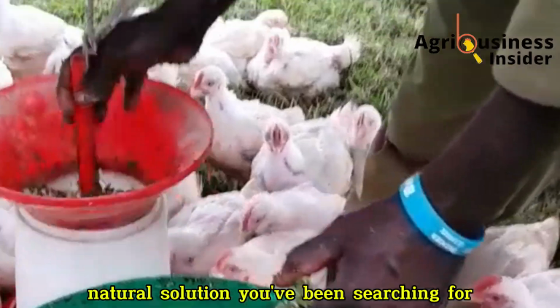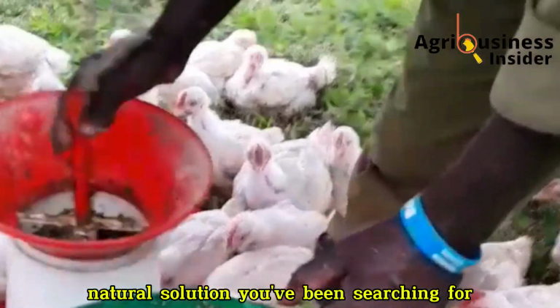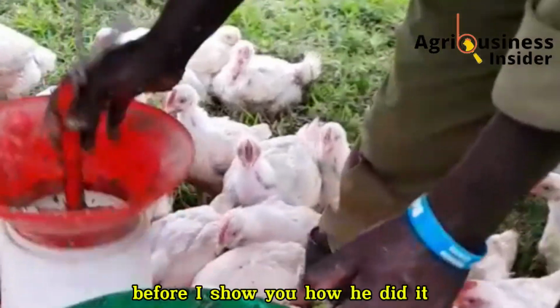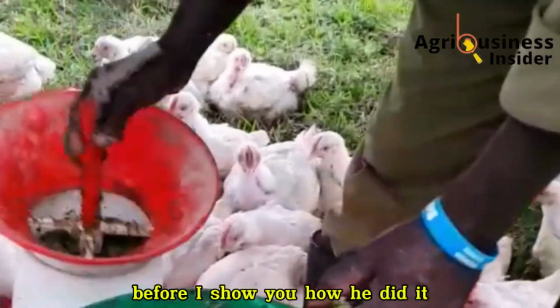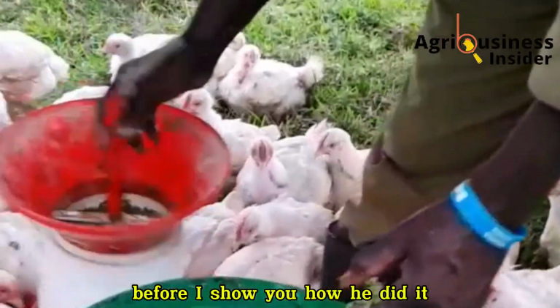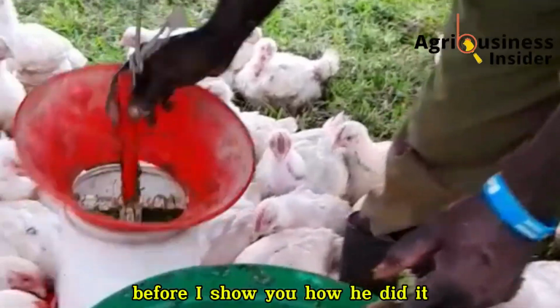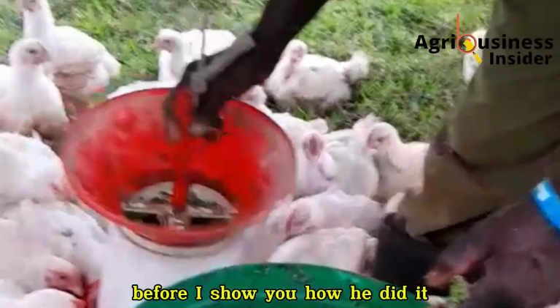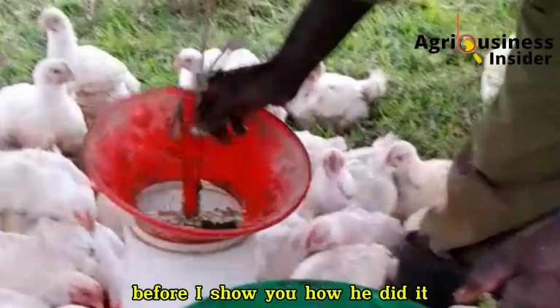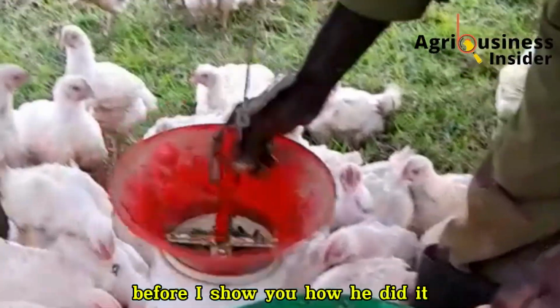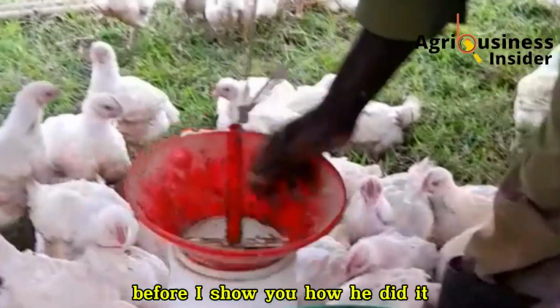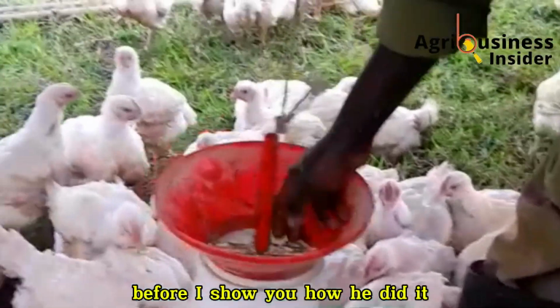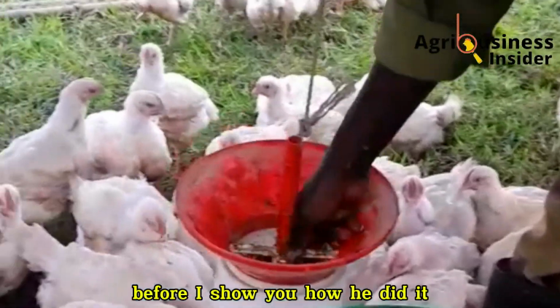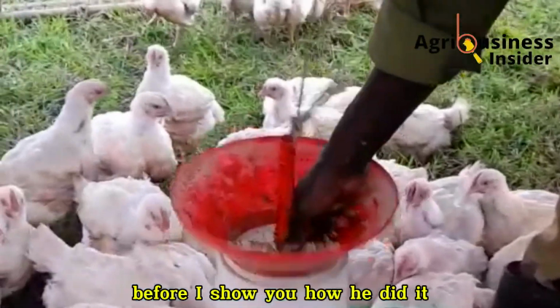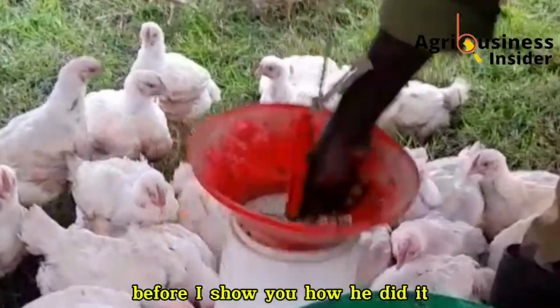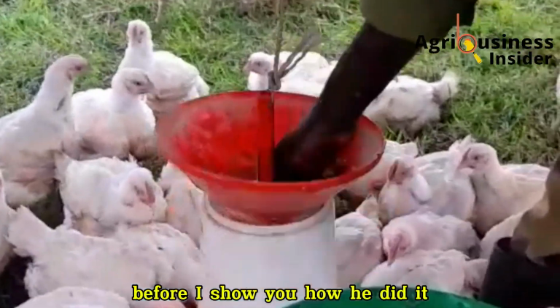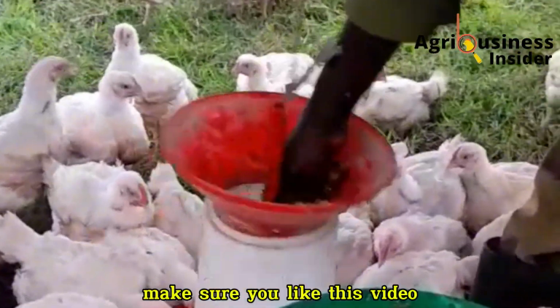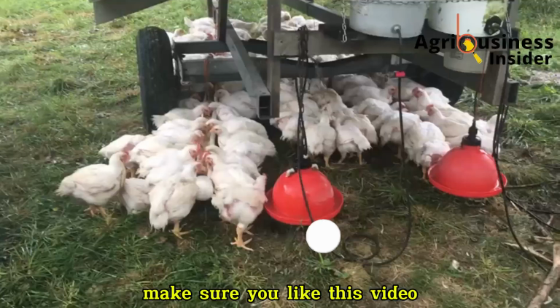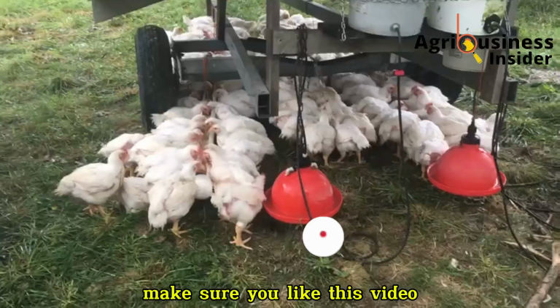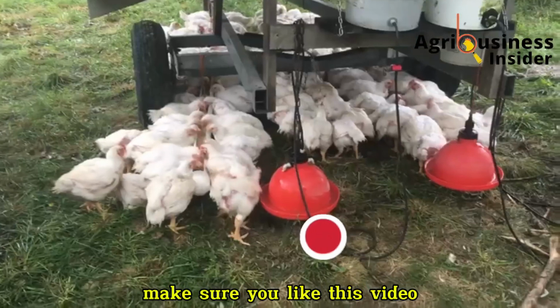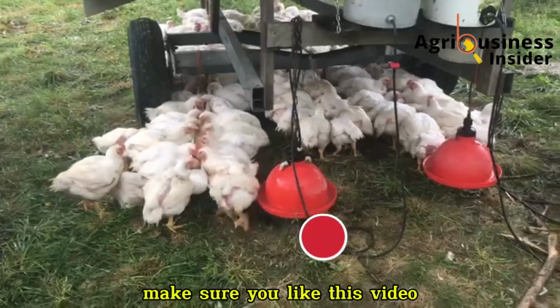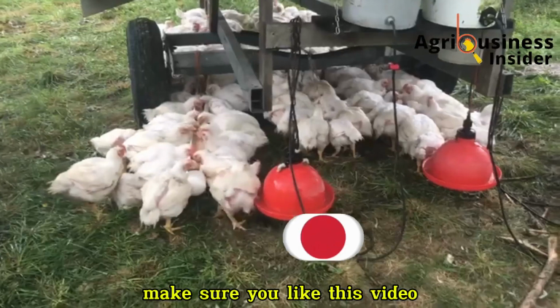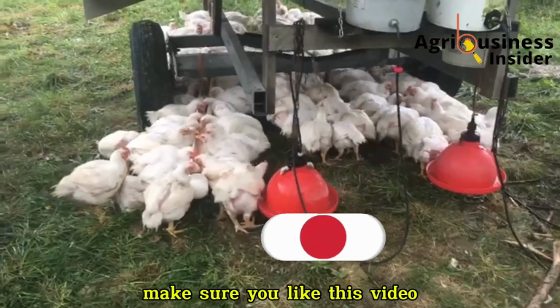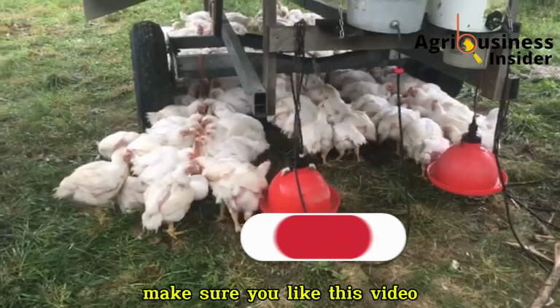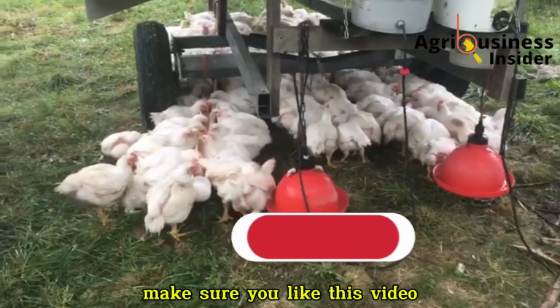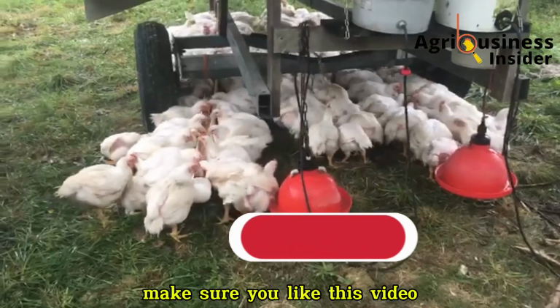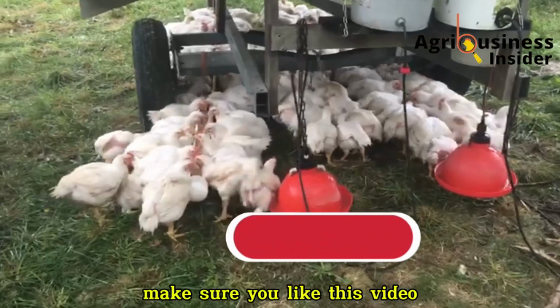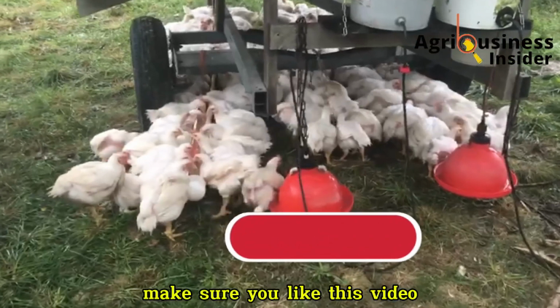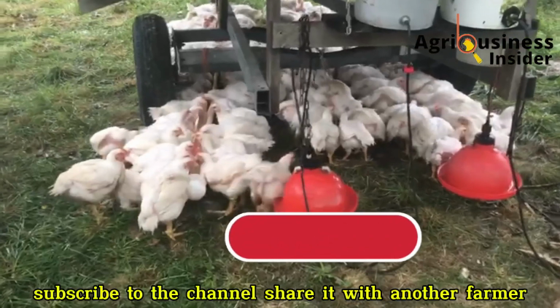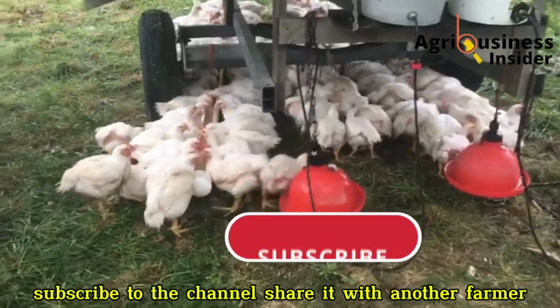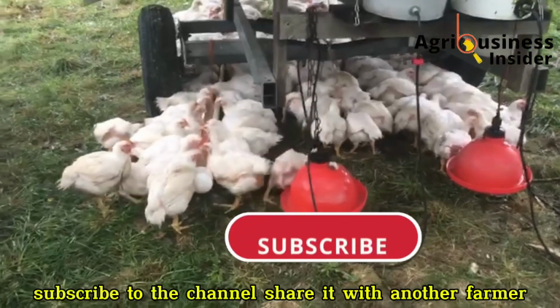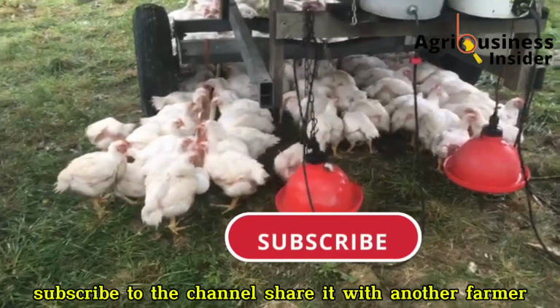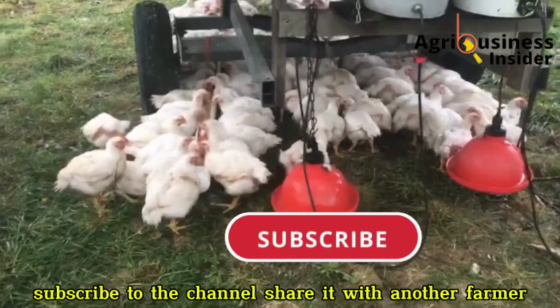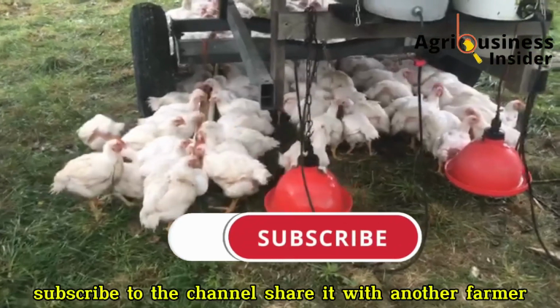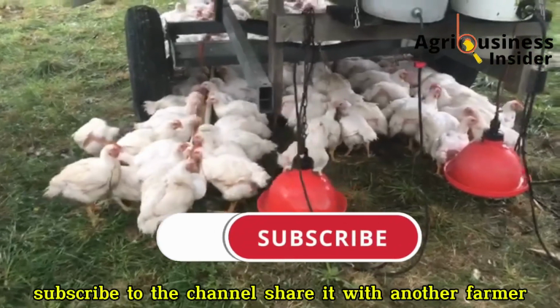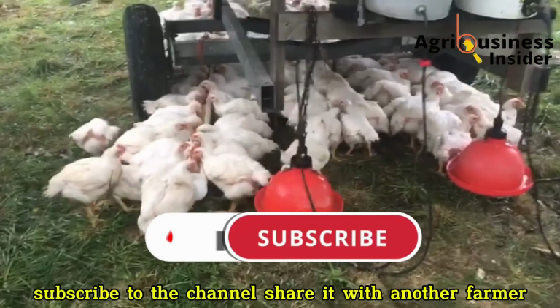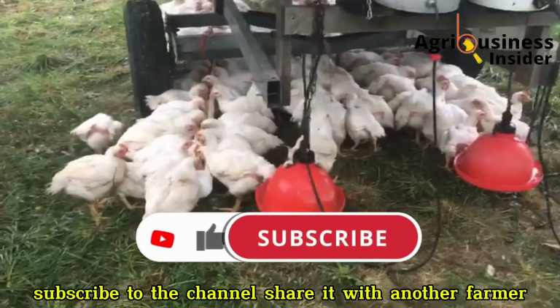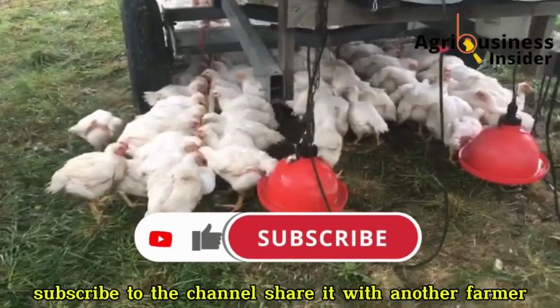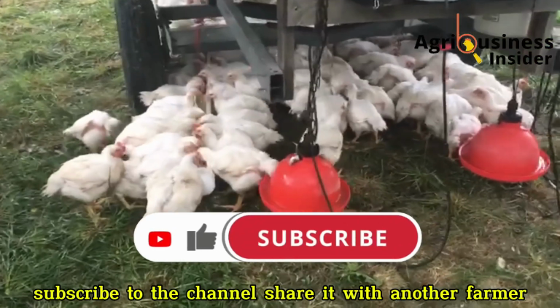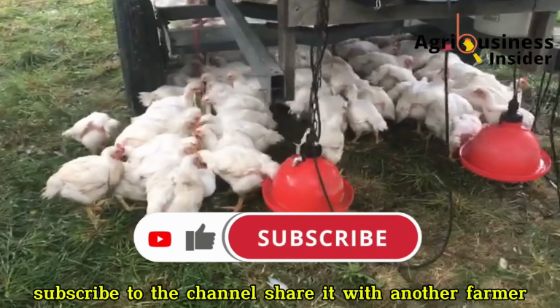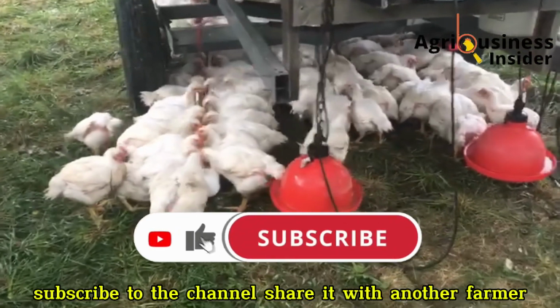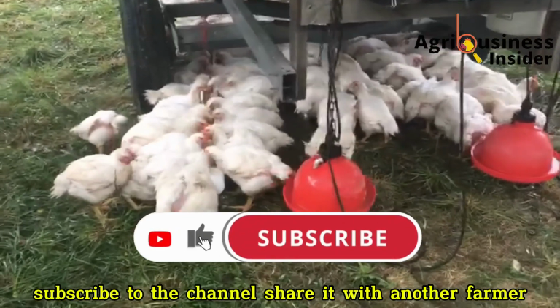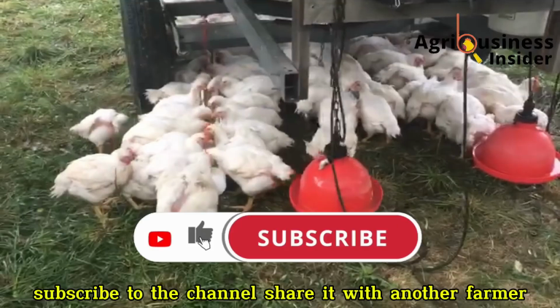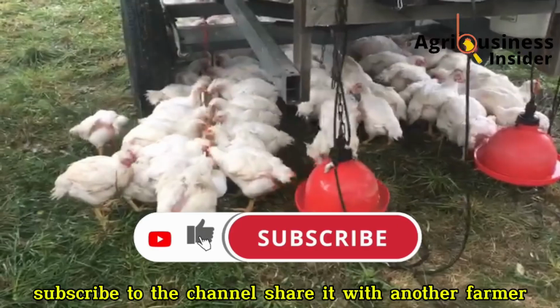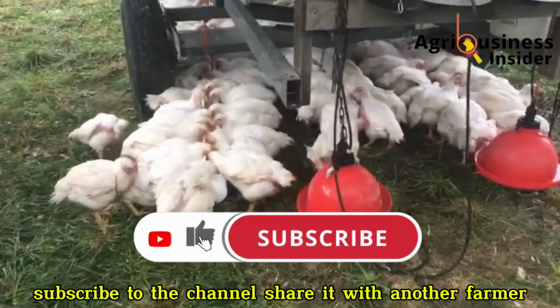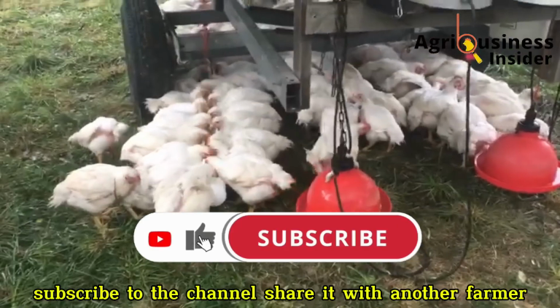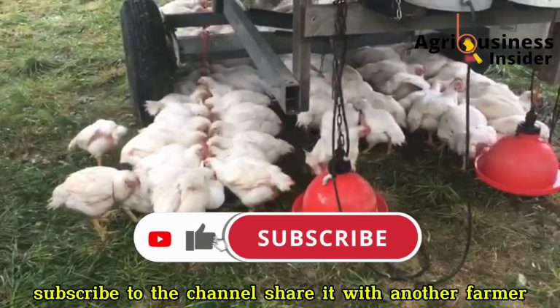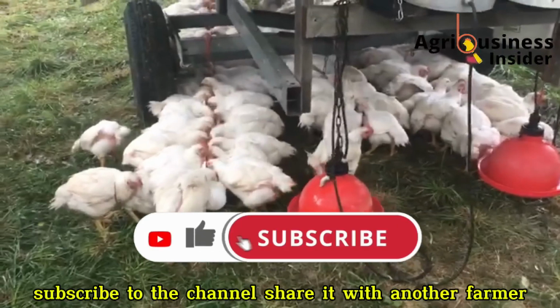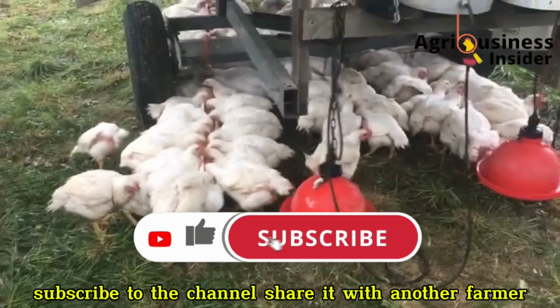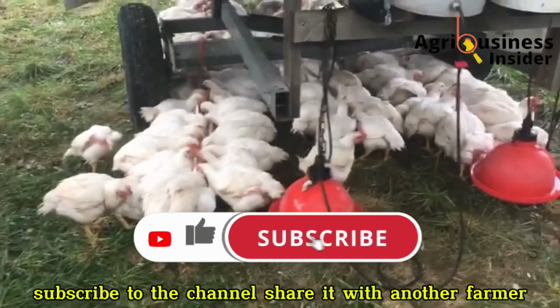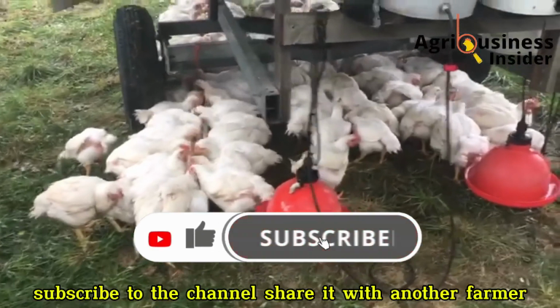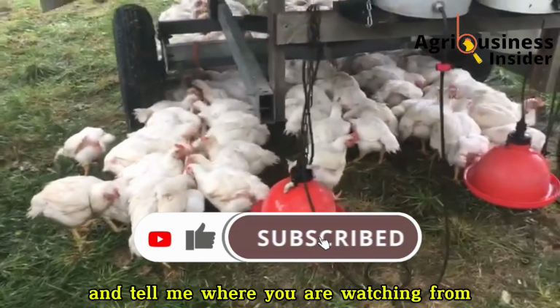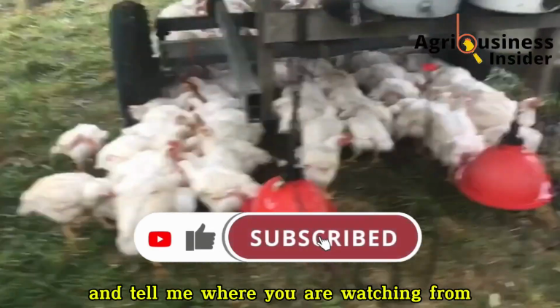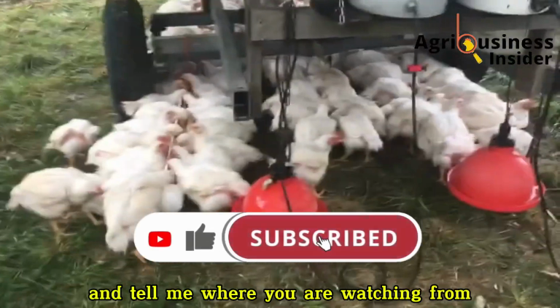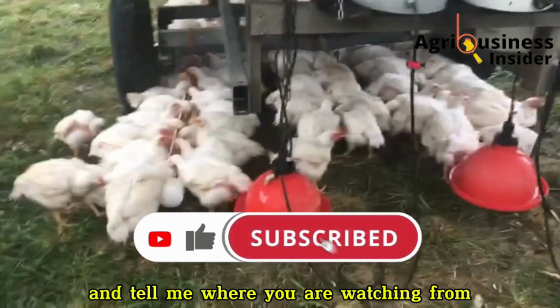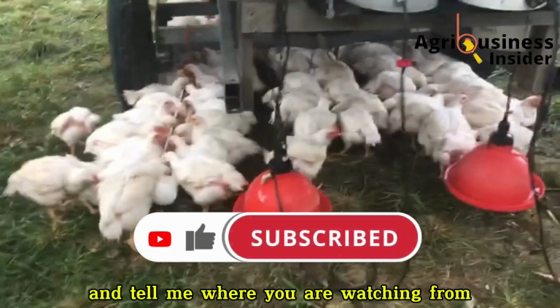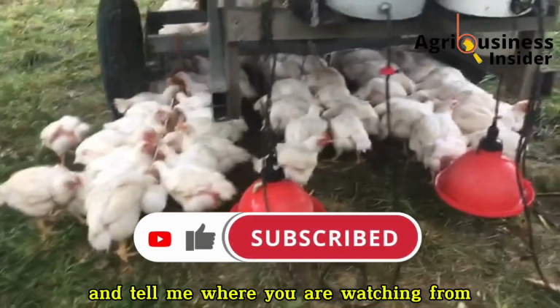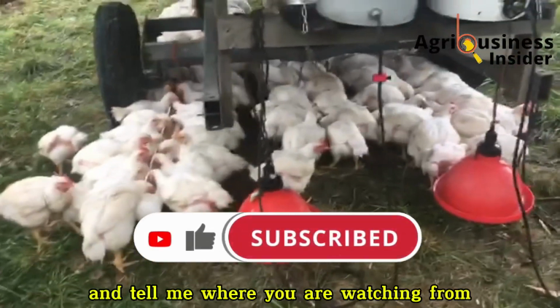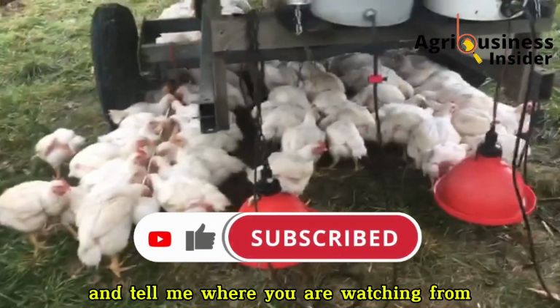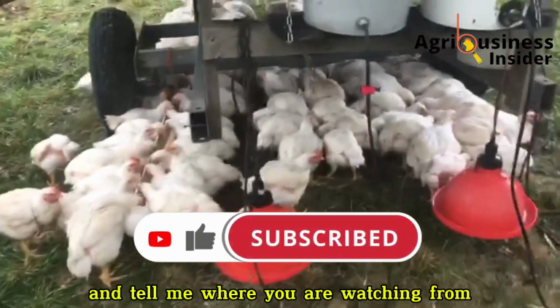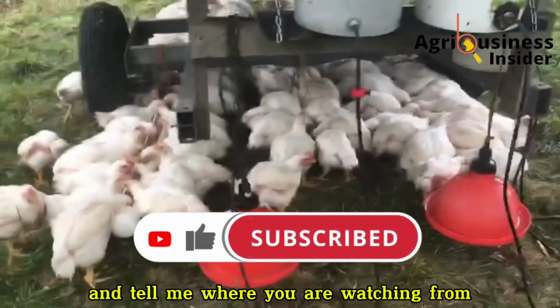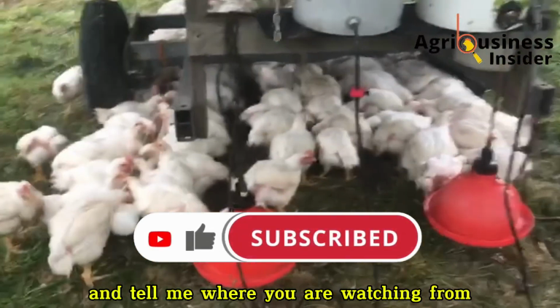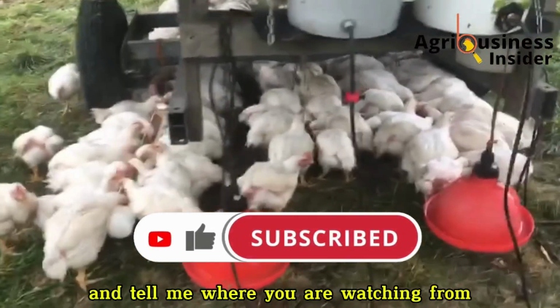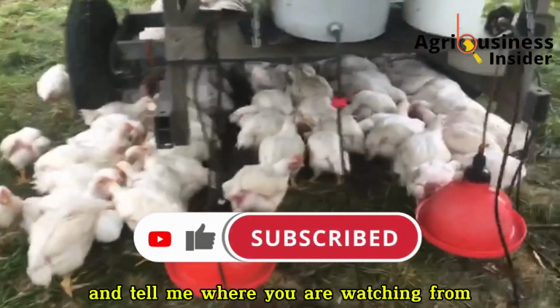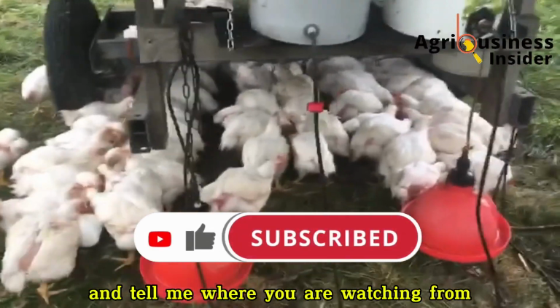Before I show you how it's done, make sure you like this video, subscribe to the channel, share it with another farmer, and tell me where you are watching from.